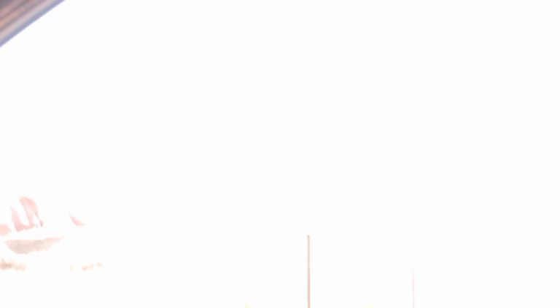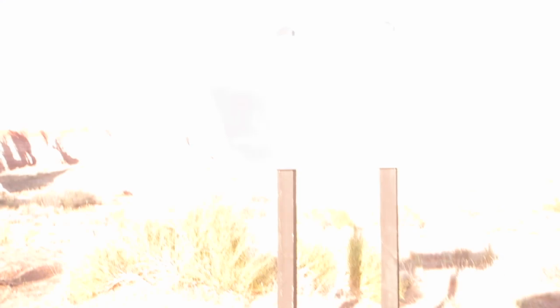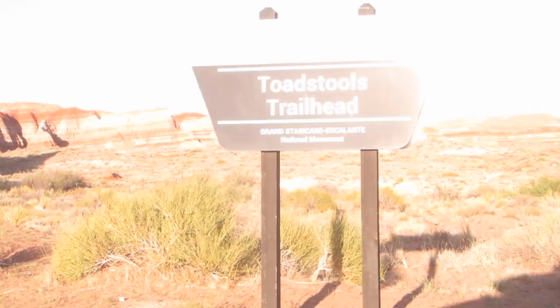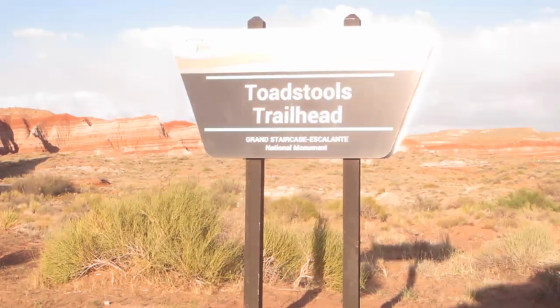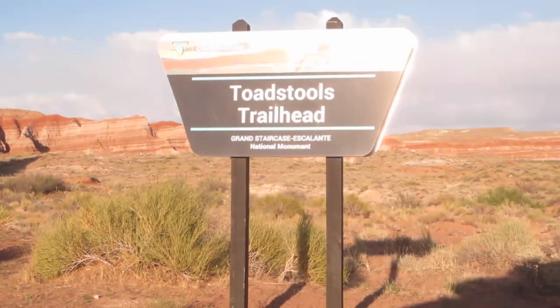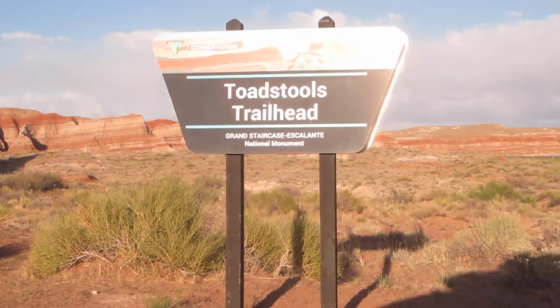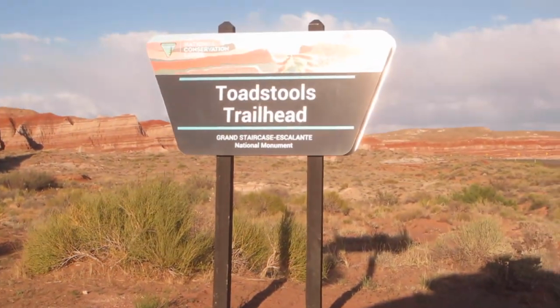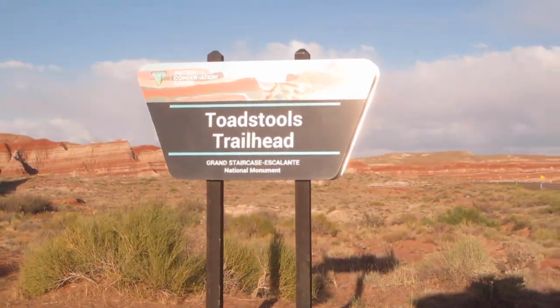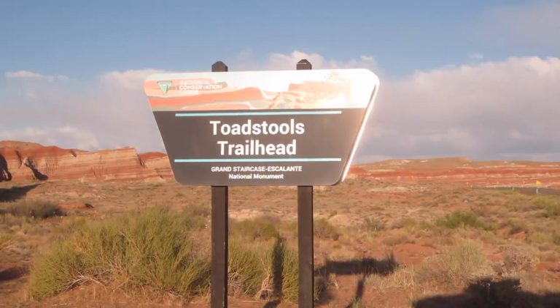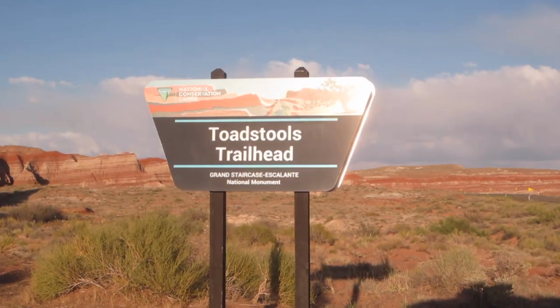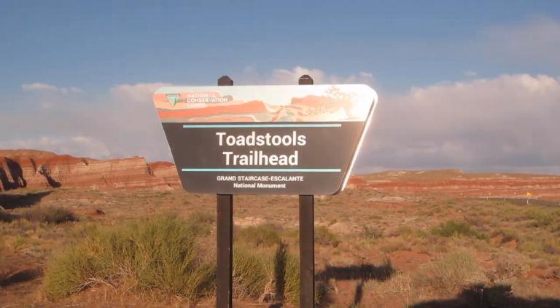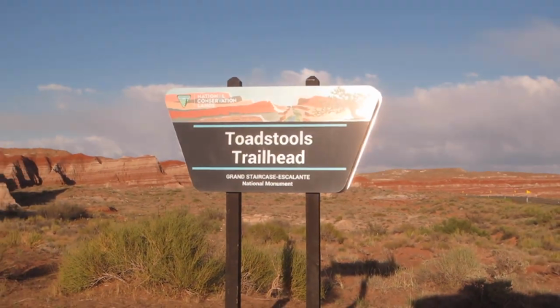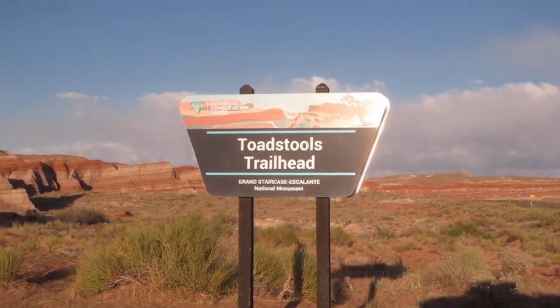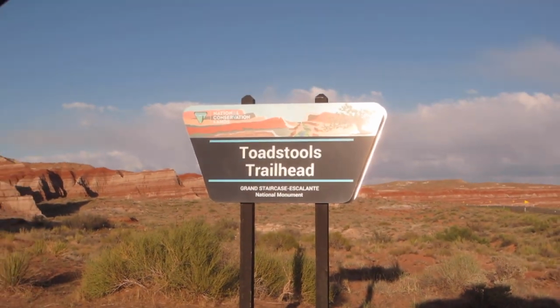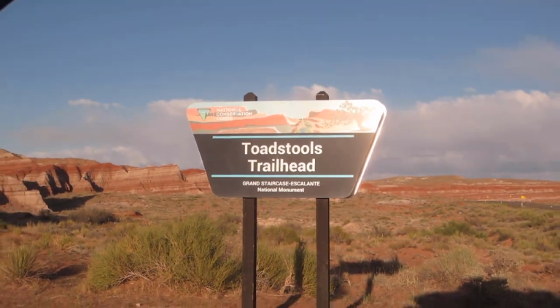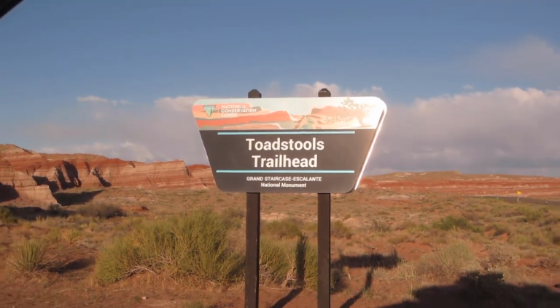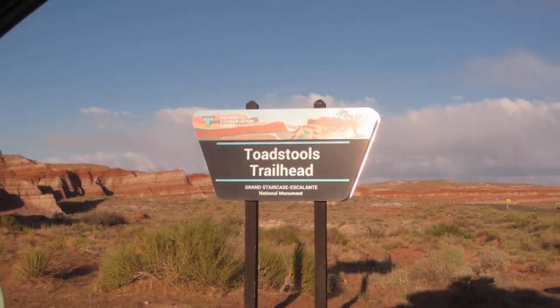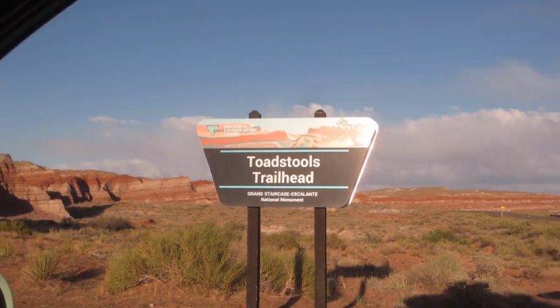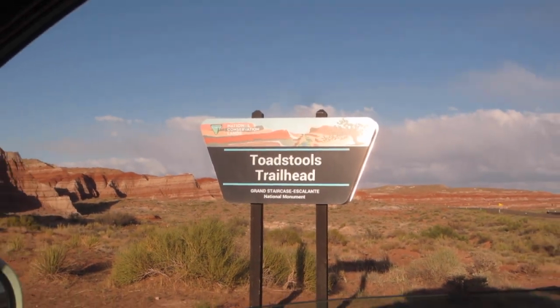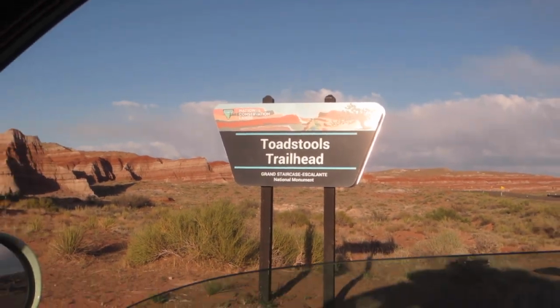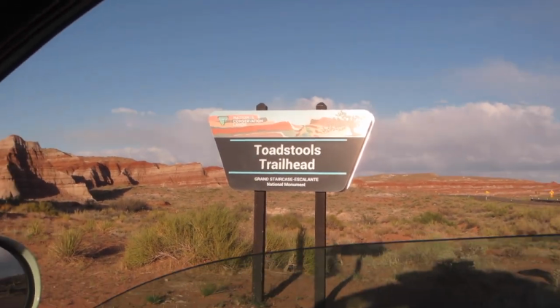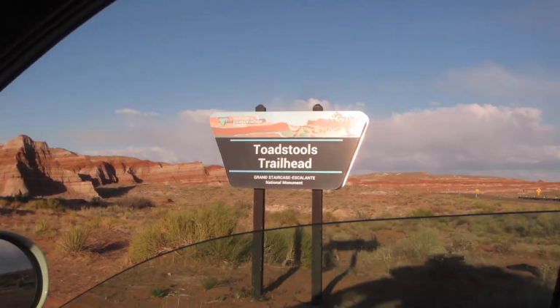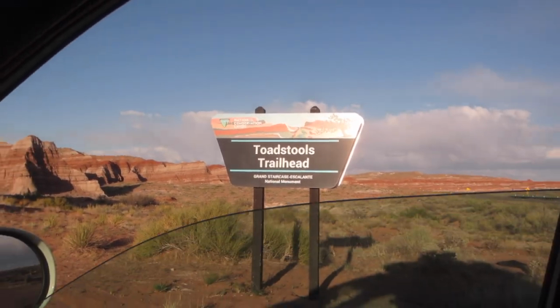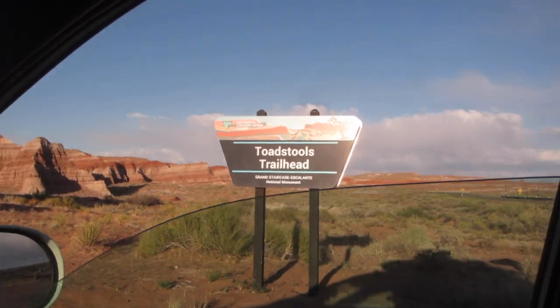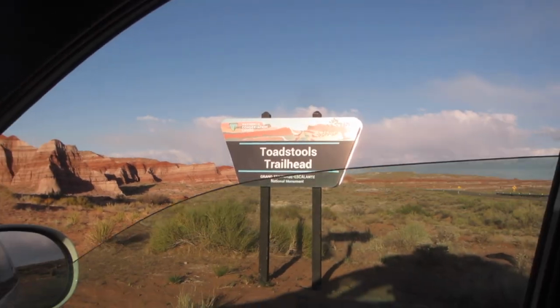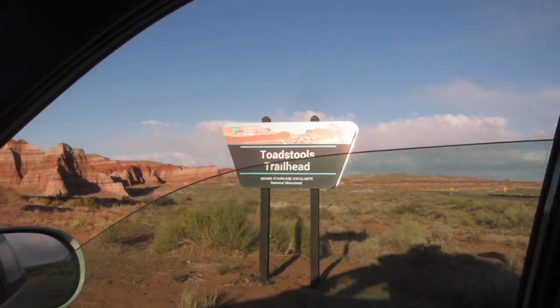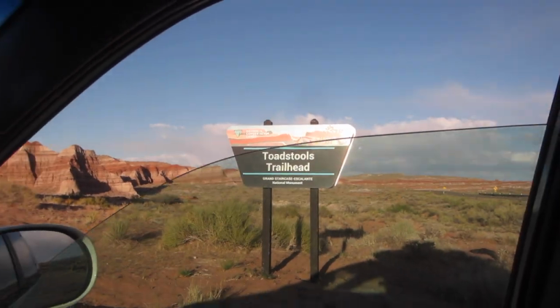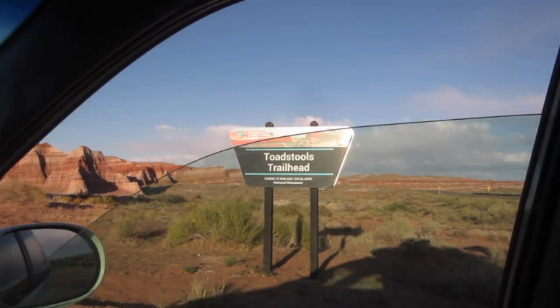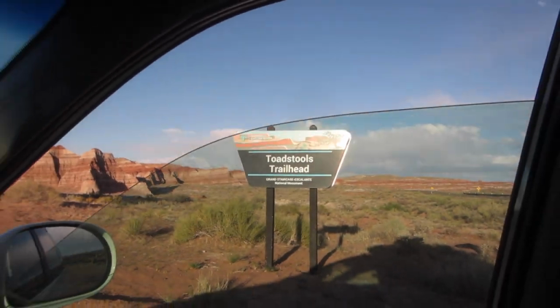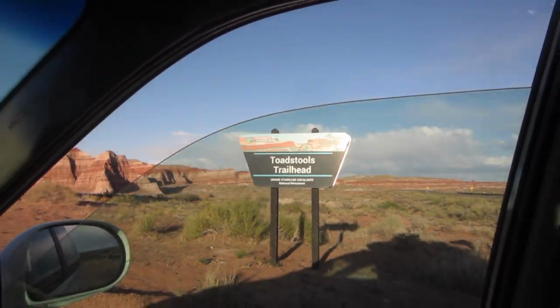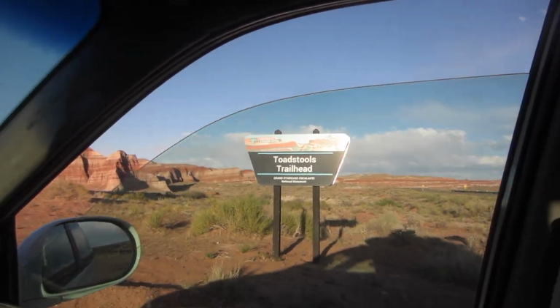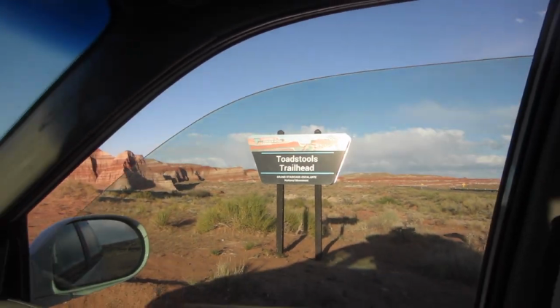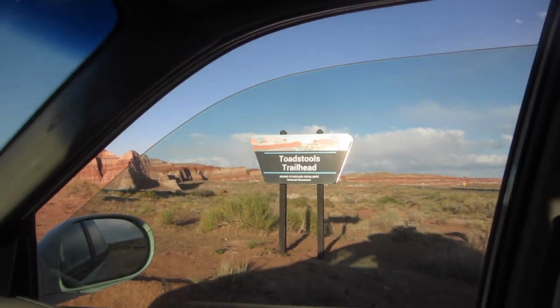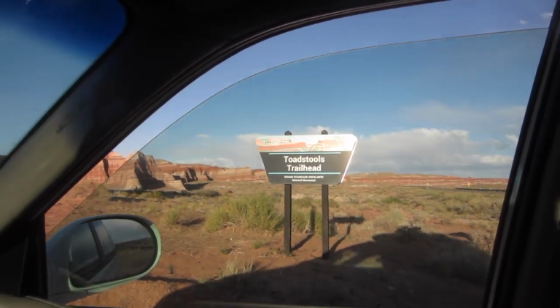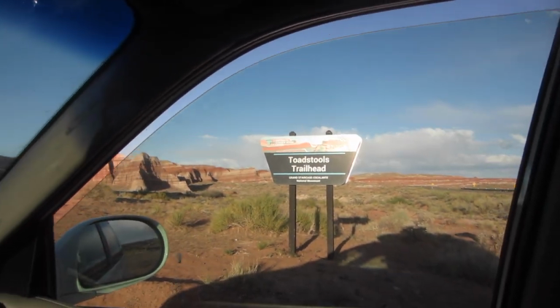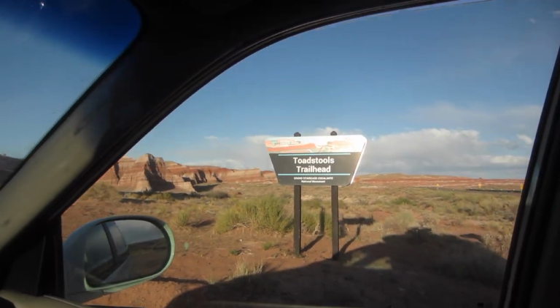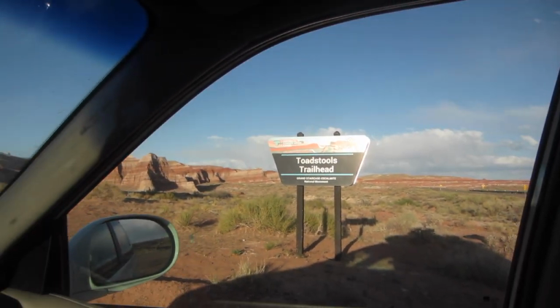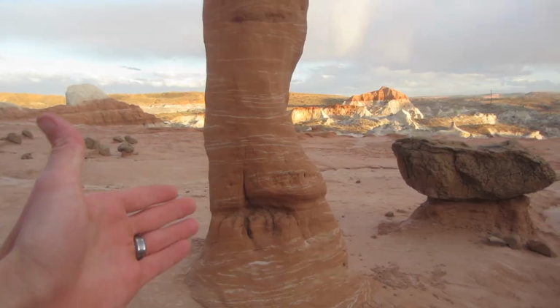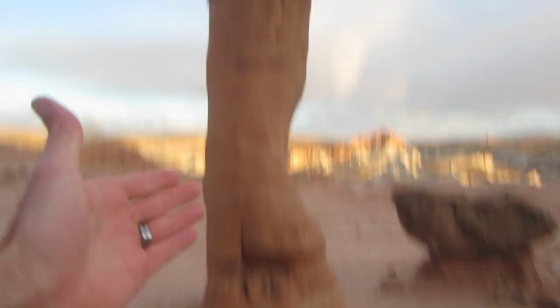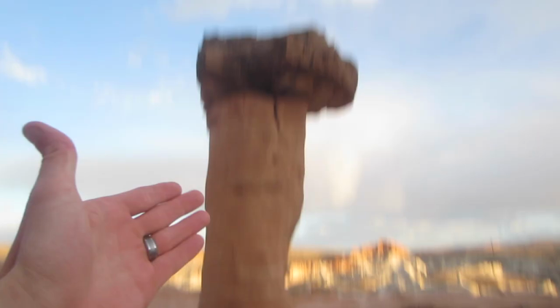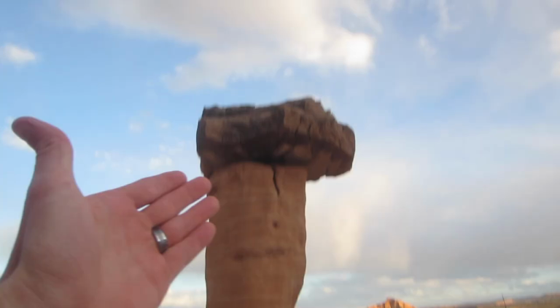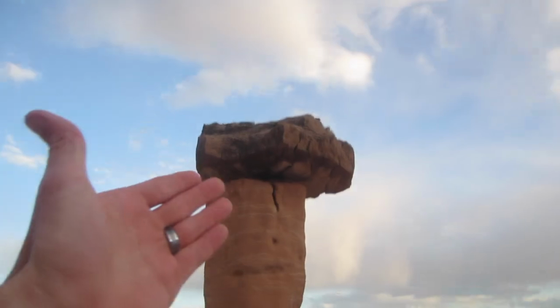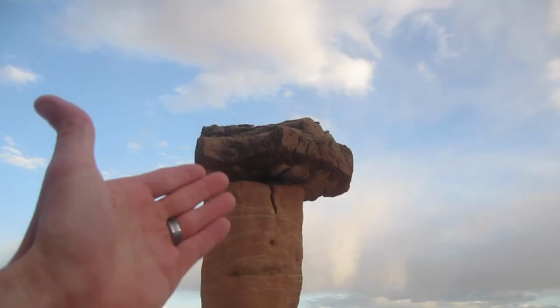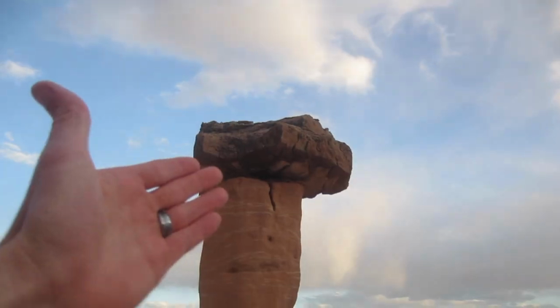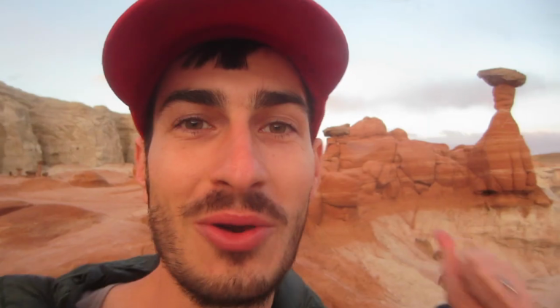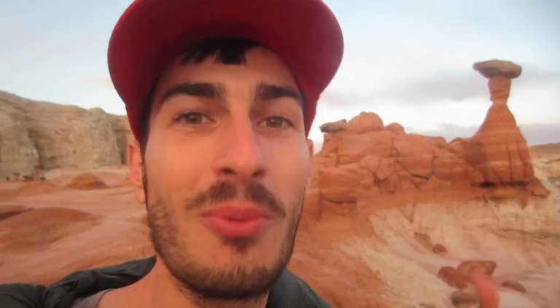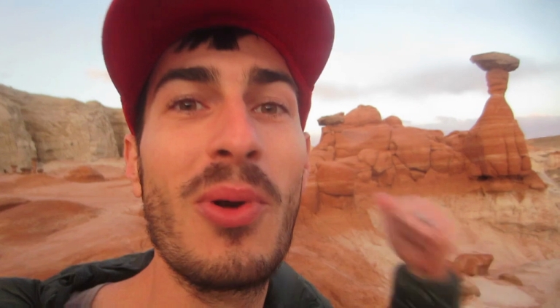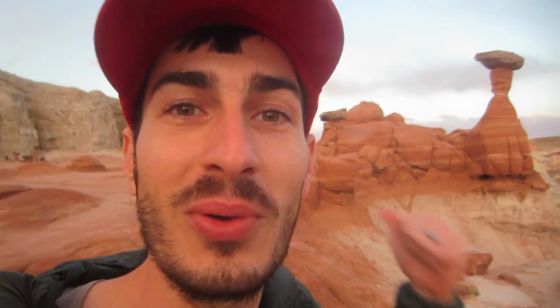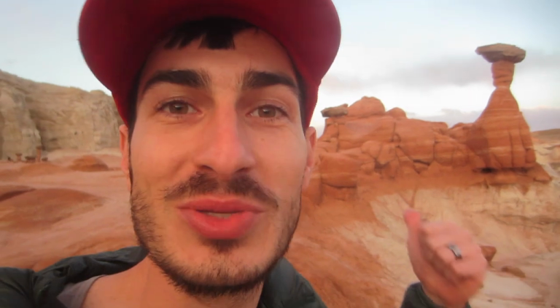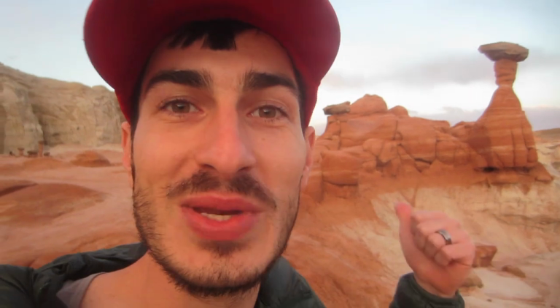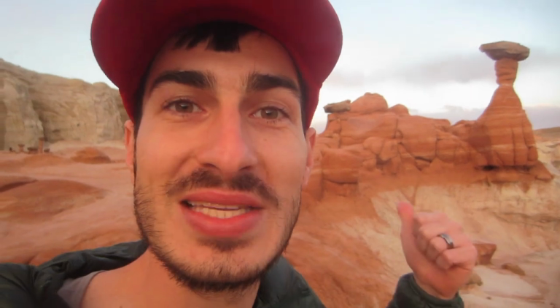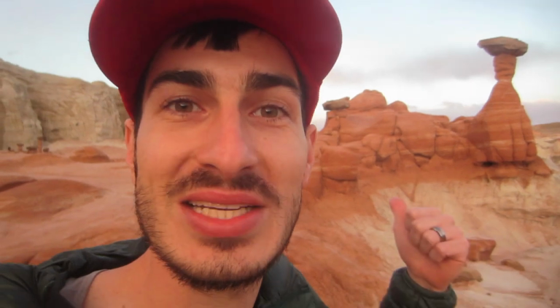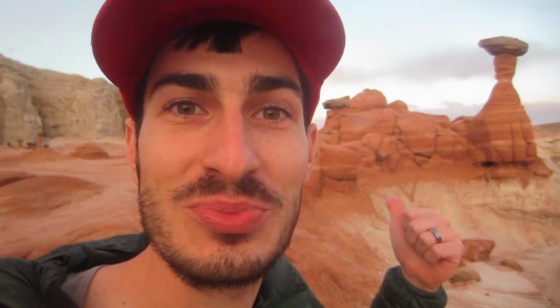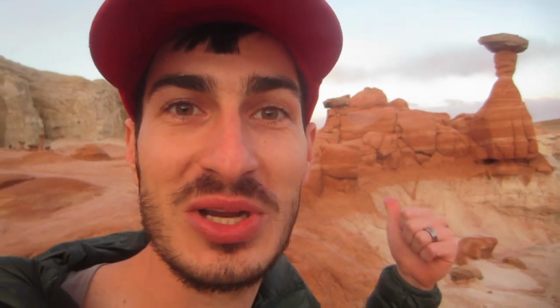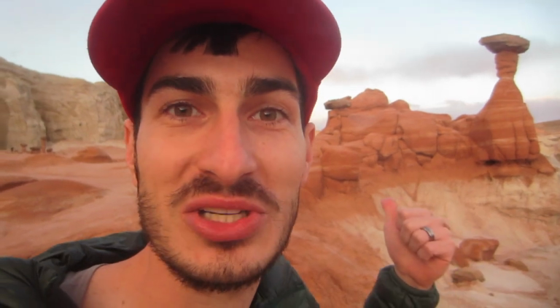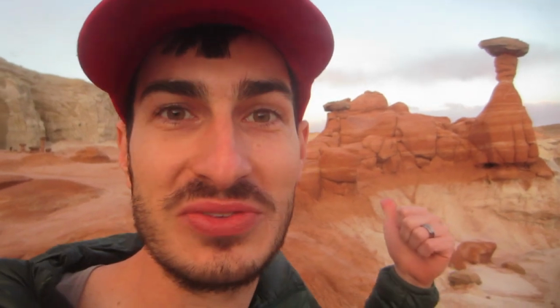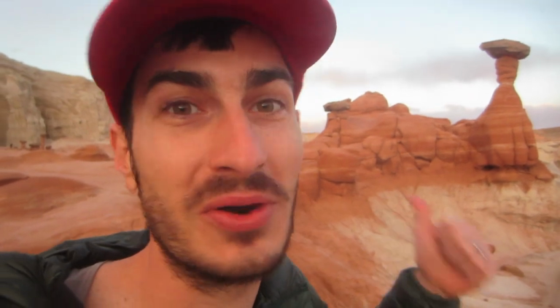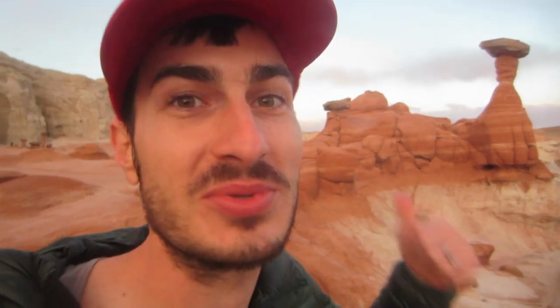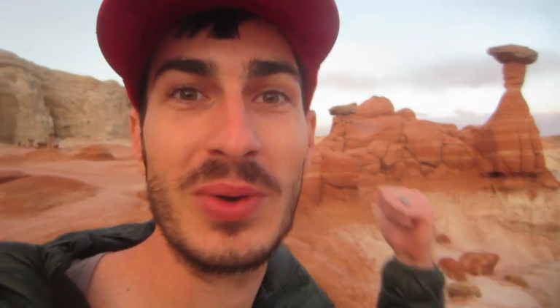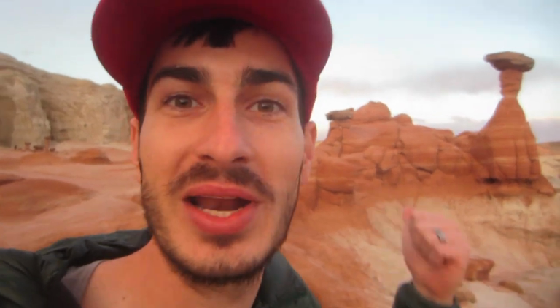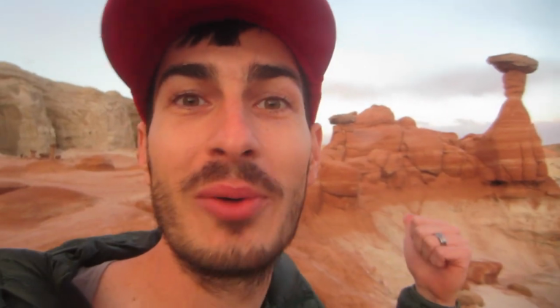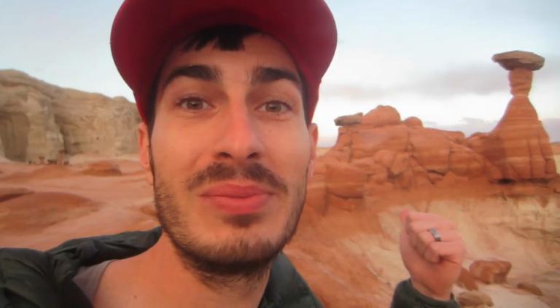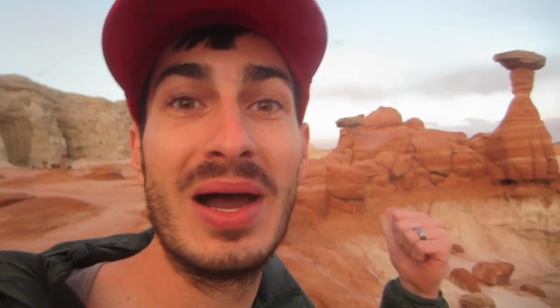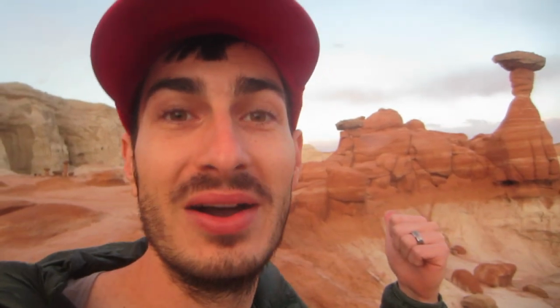All right, we just got here to Toadstool's trailhead — the Toadalisa. Homeboy wants me to take some pictures for him, so we're gonna help him out.